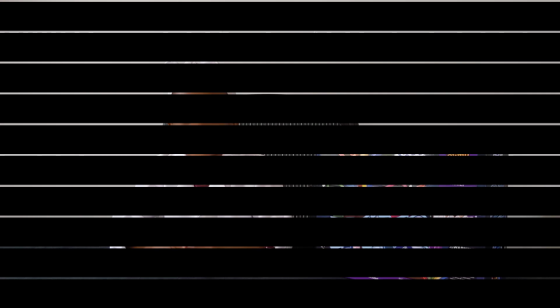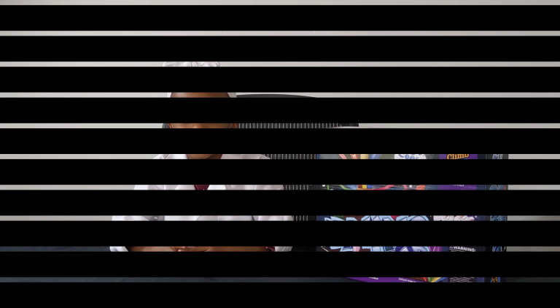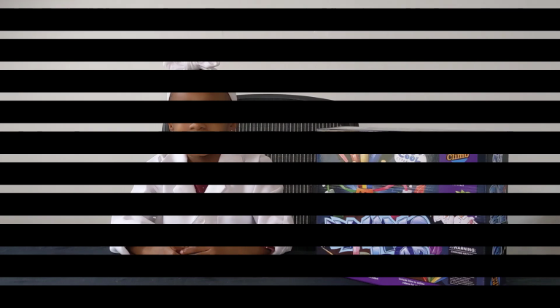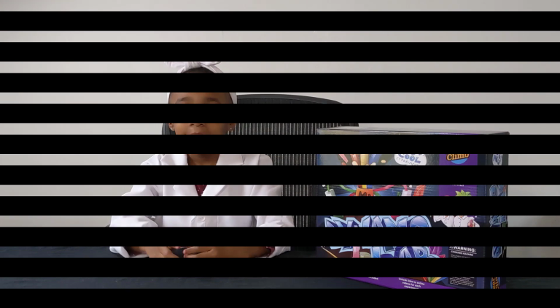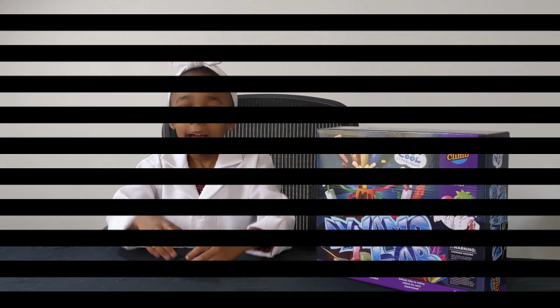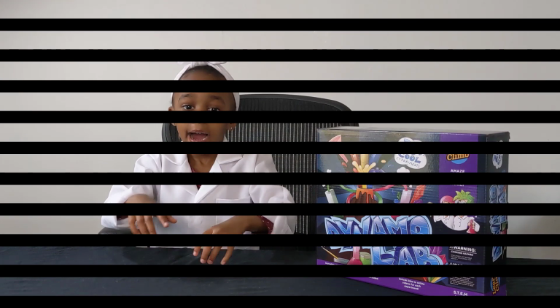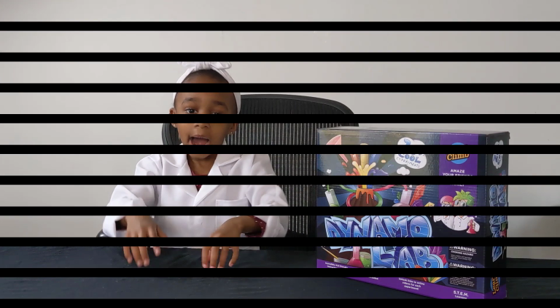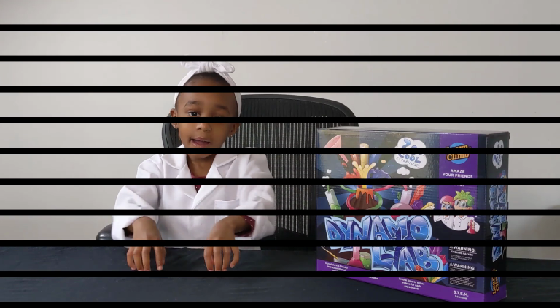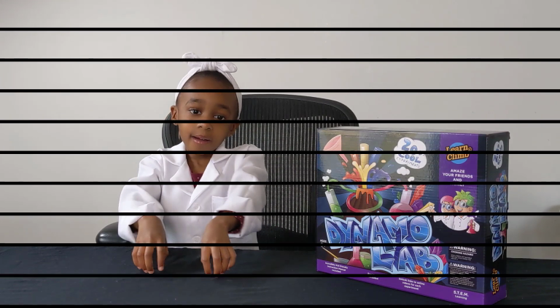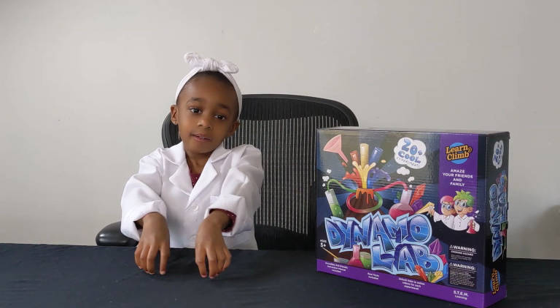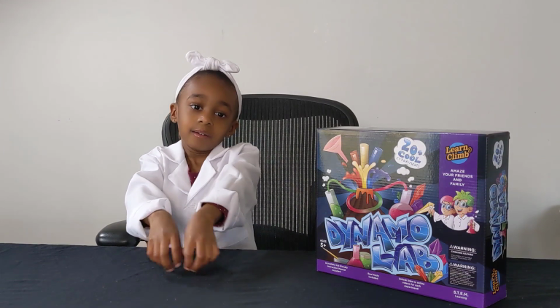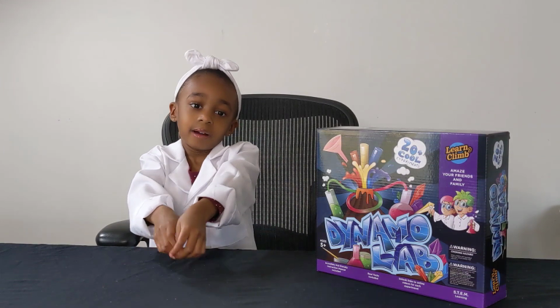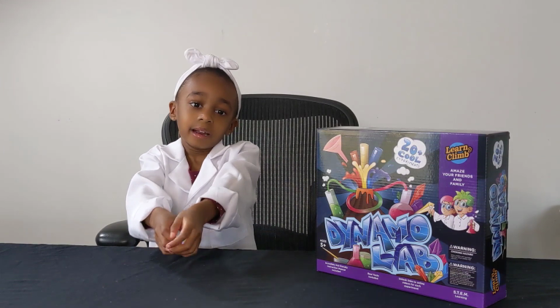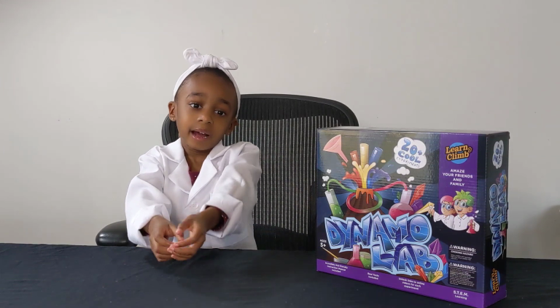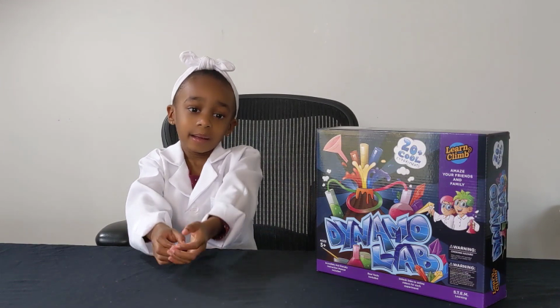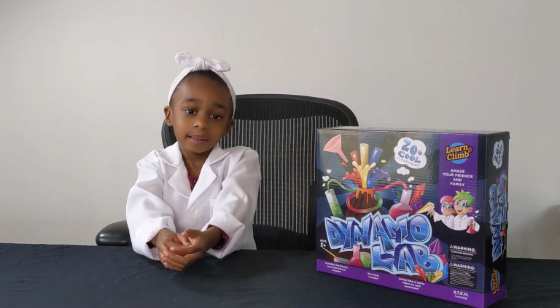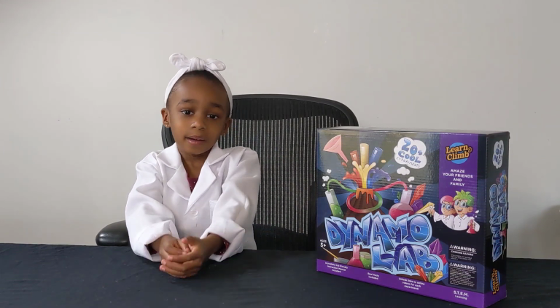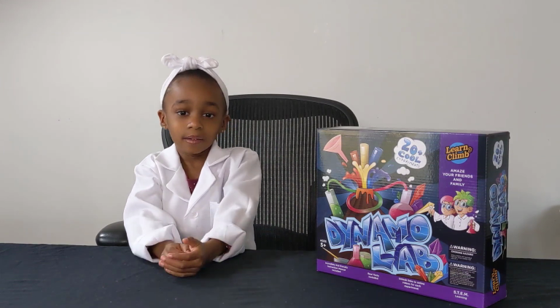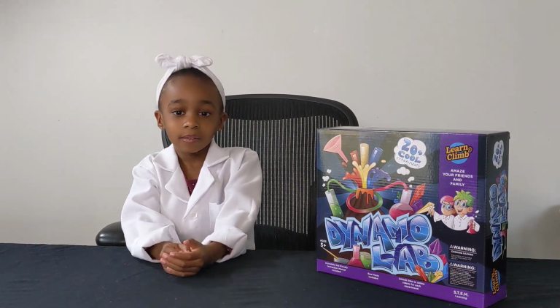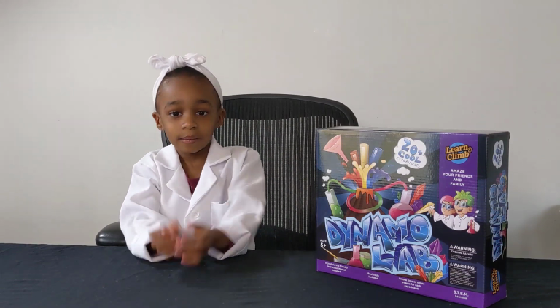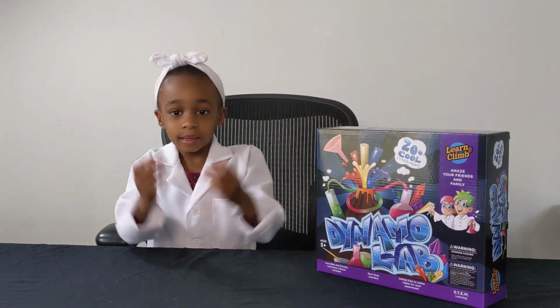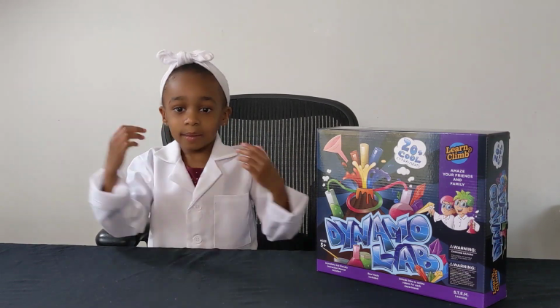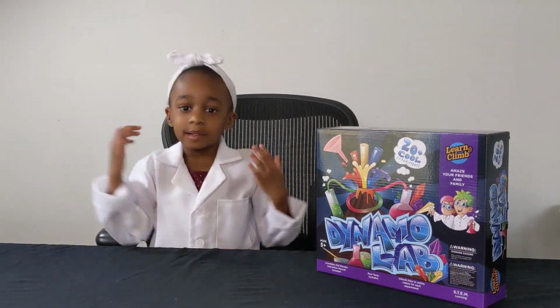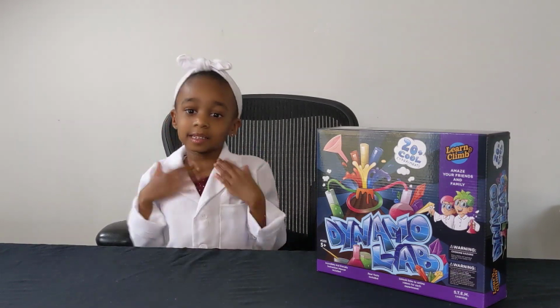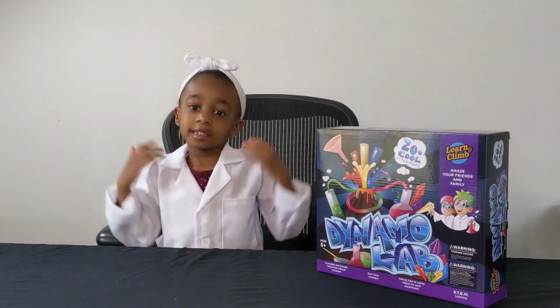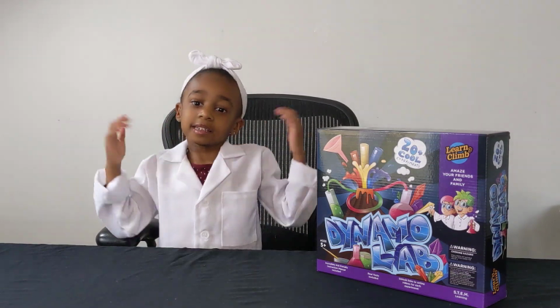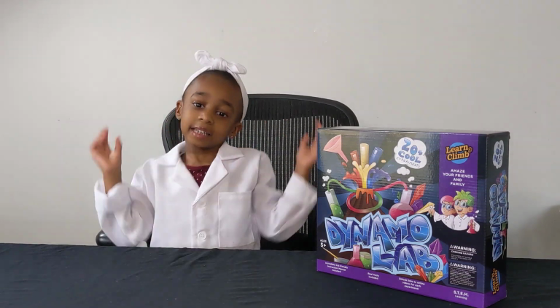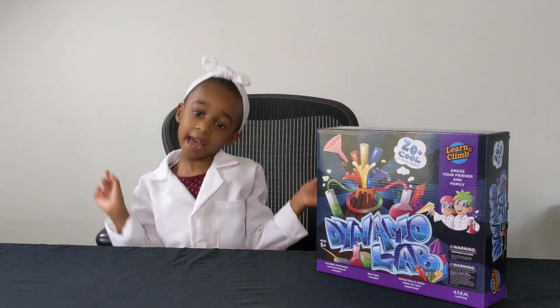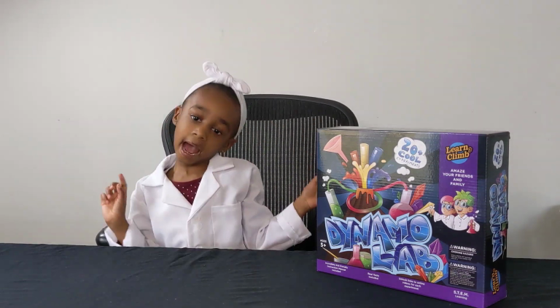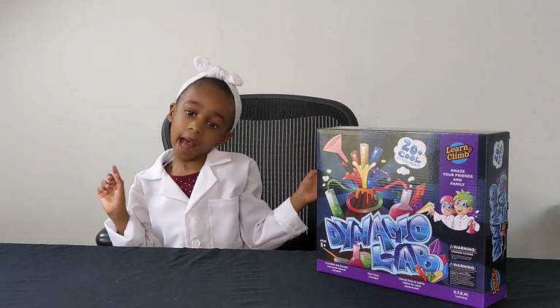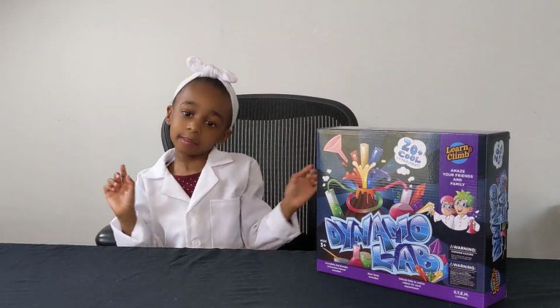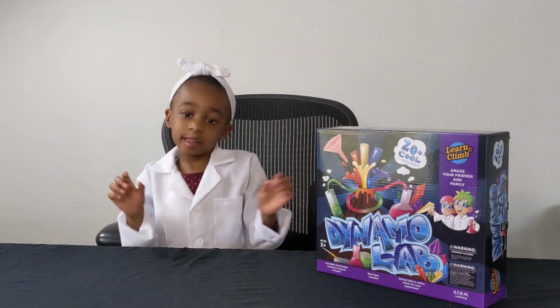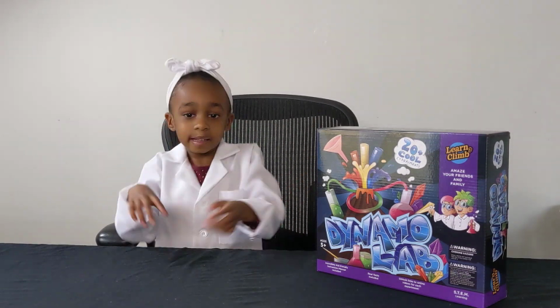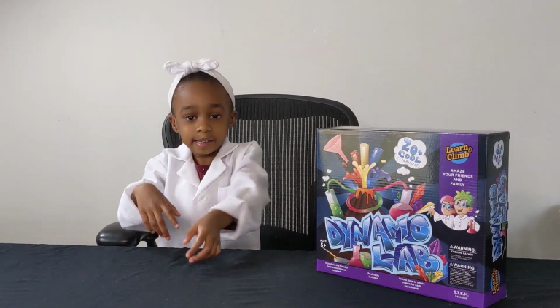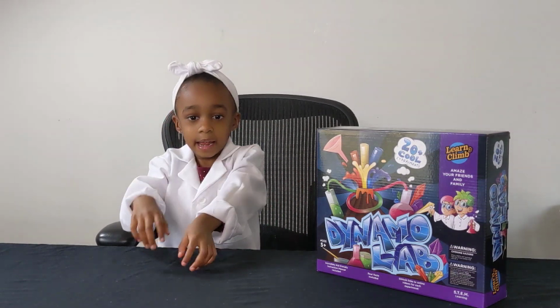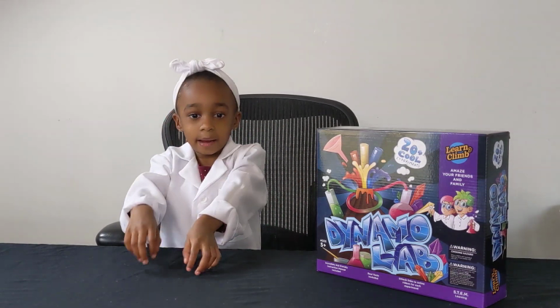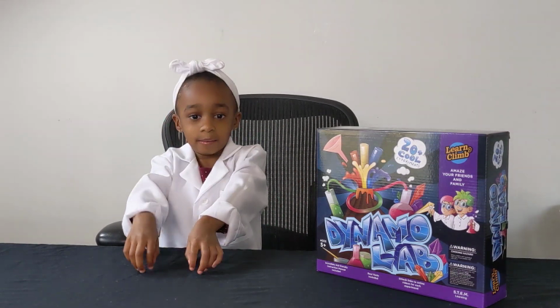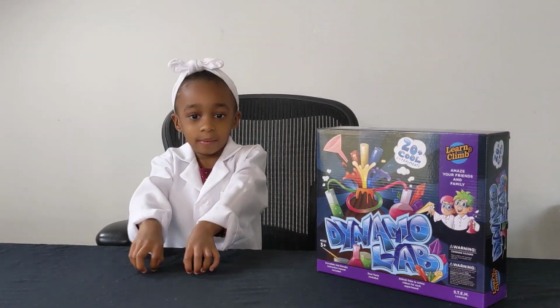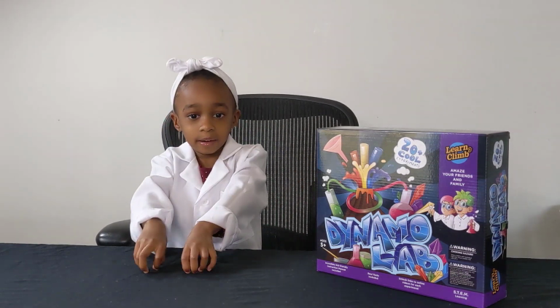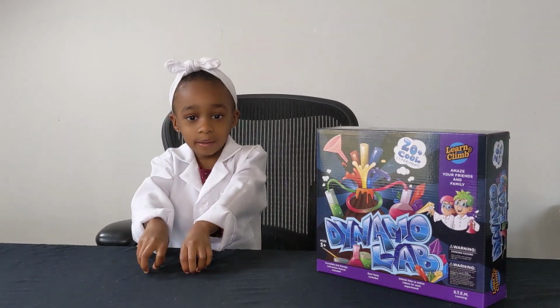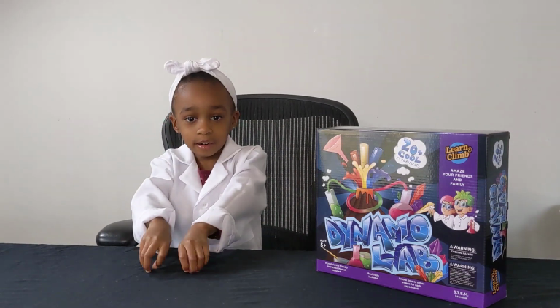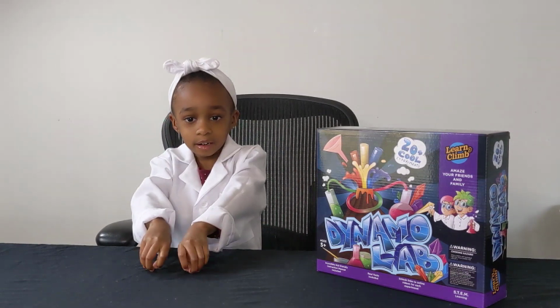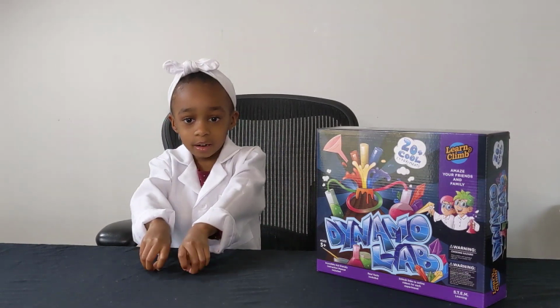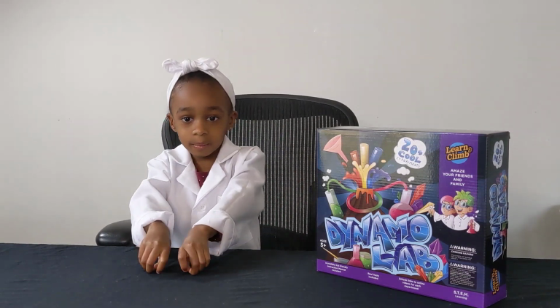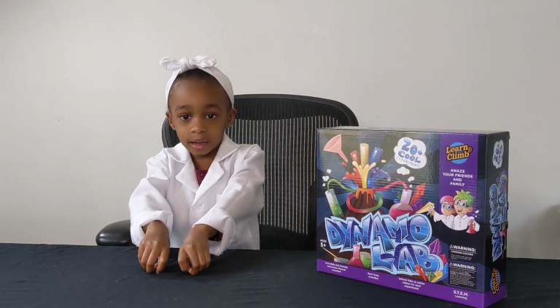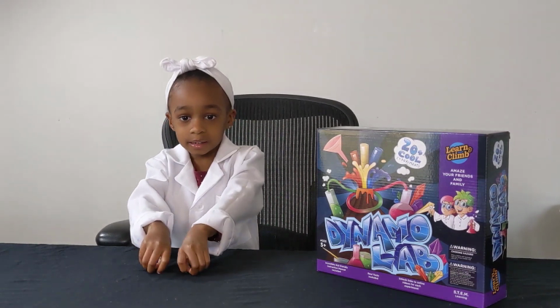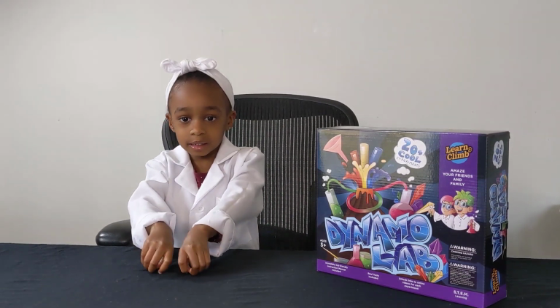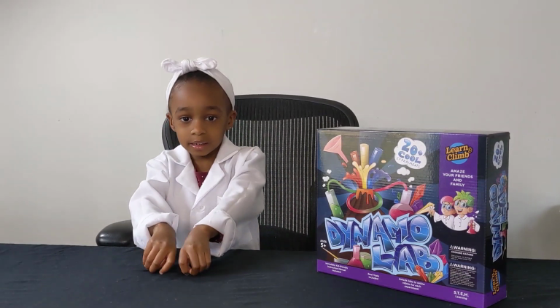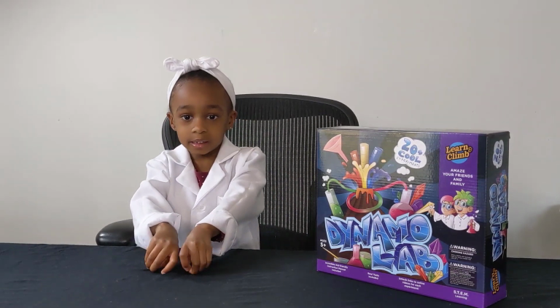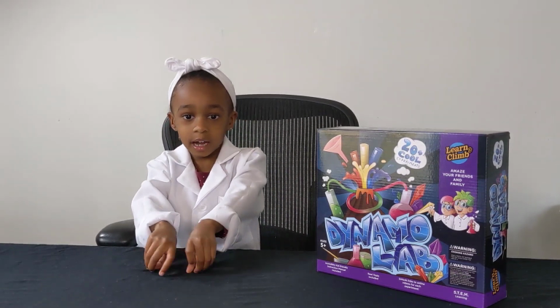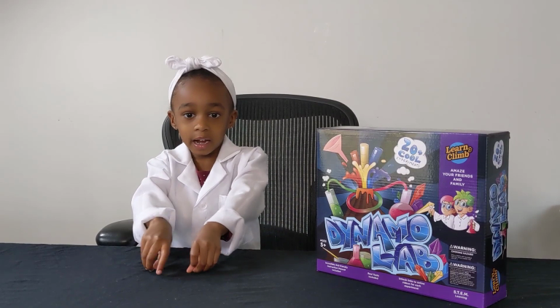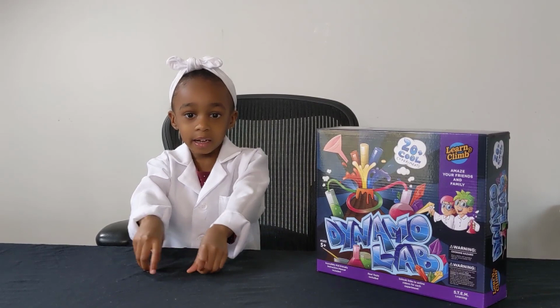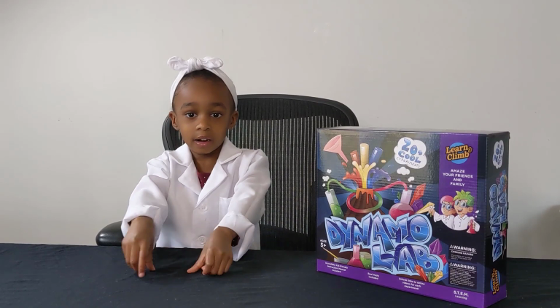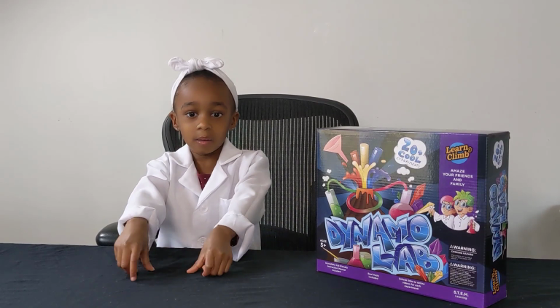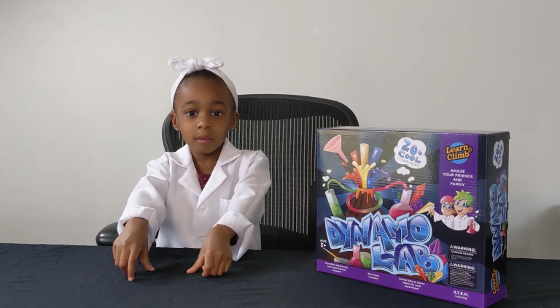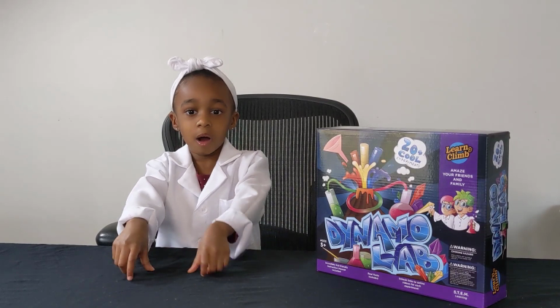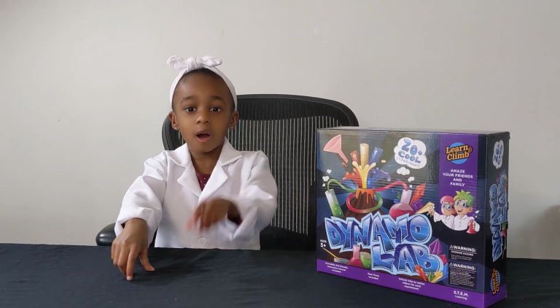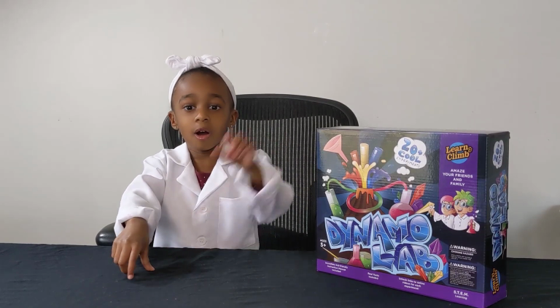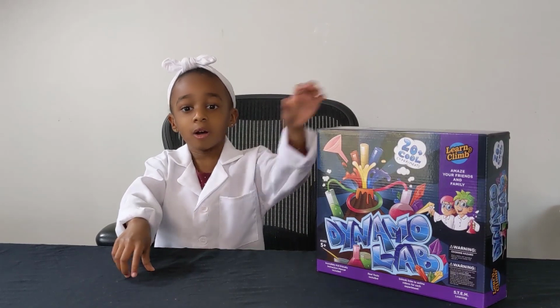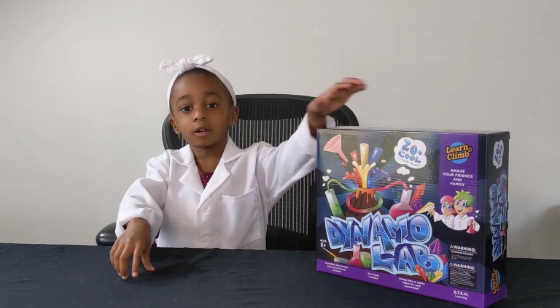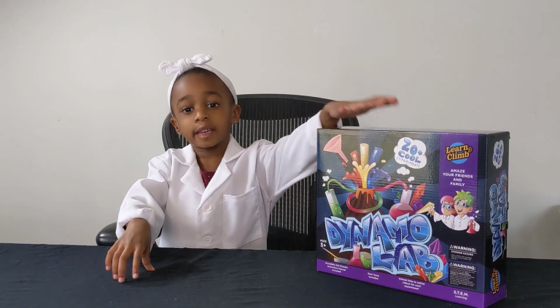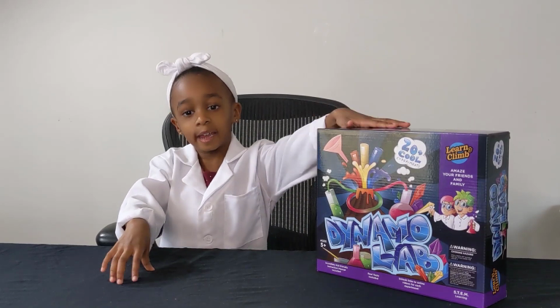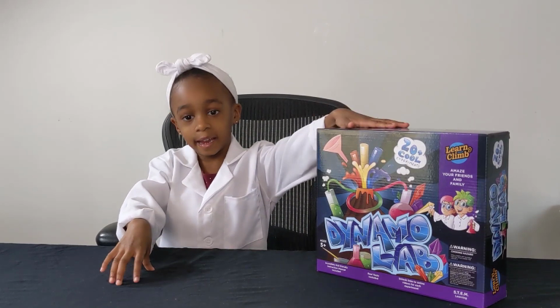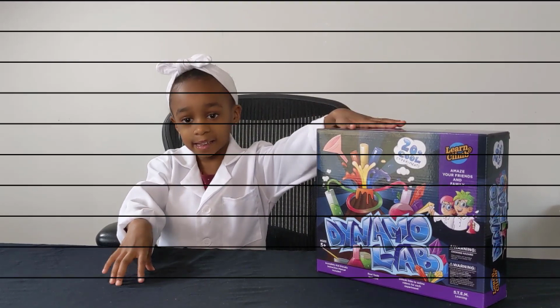Hi everyone, I'm Devin from Devin's Lab. Today we're going to unbox the Dynamo Kit.